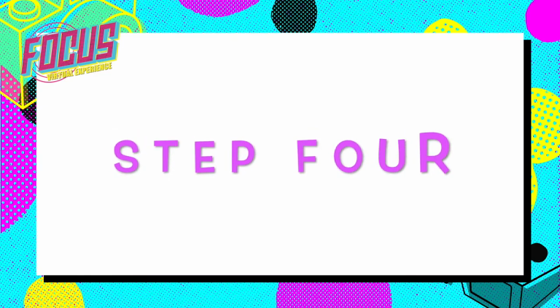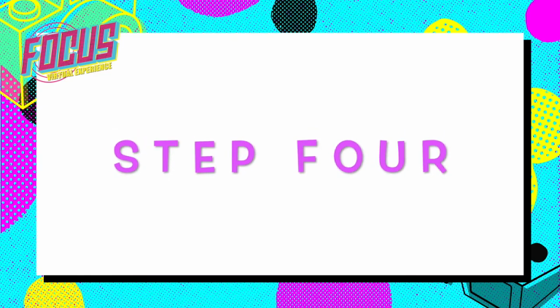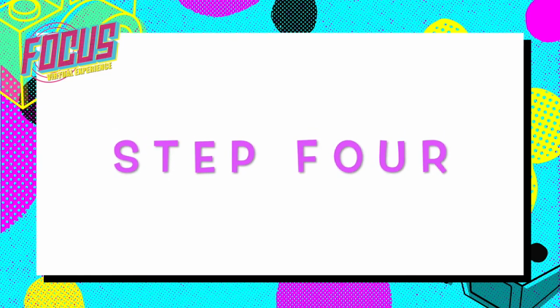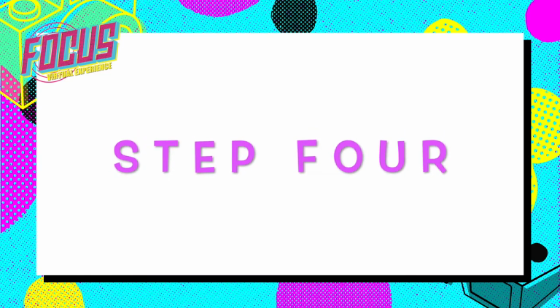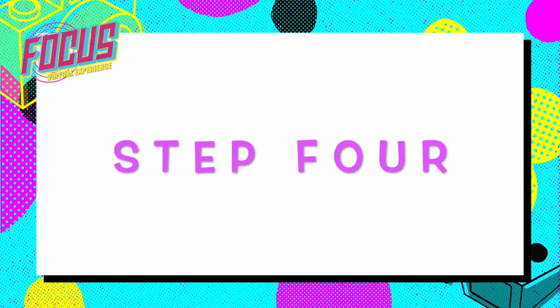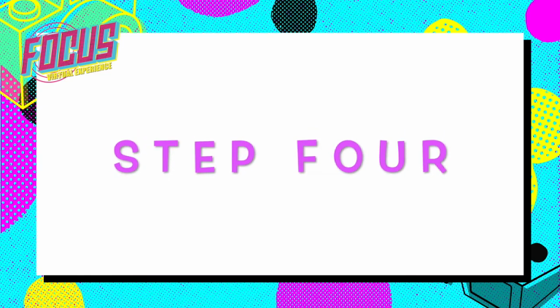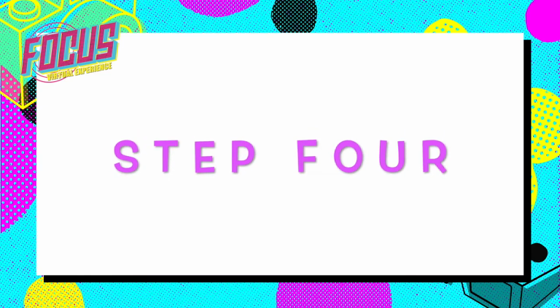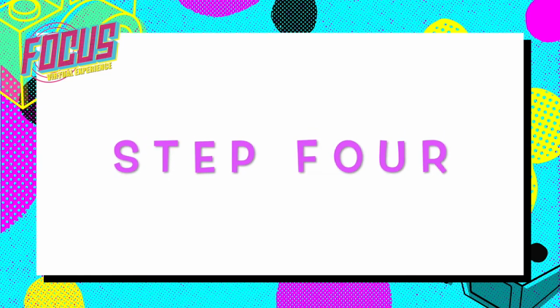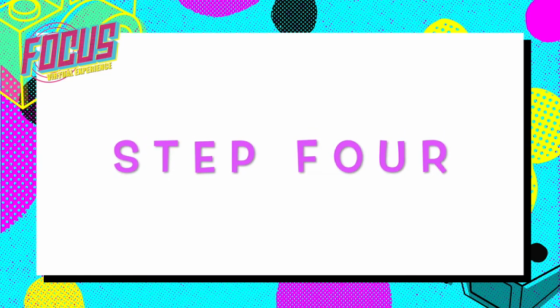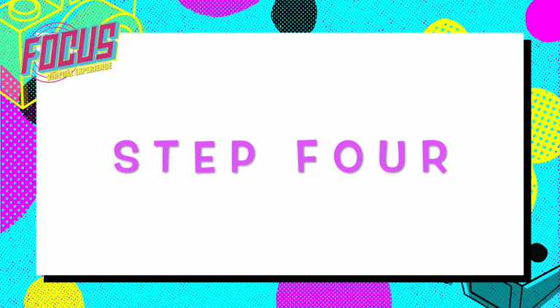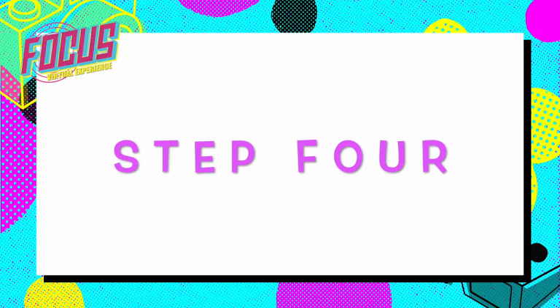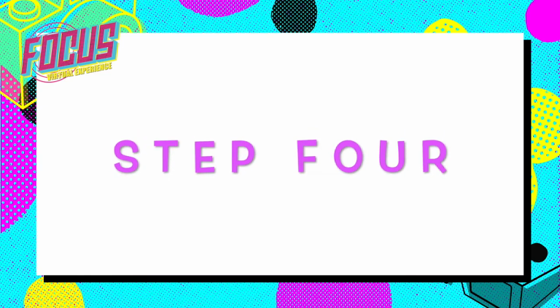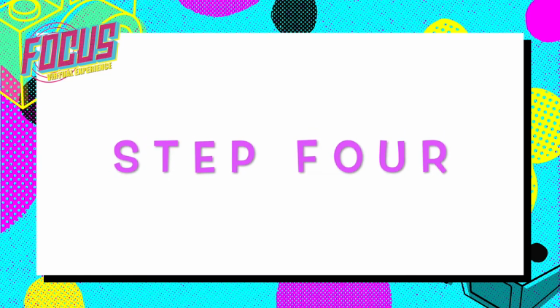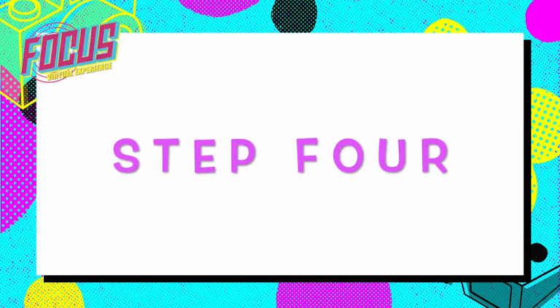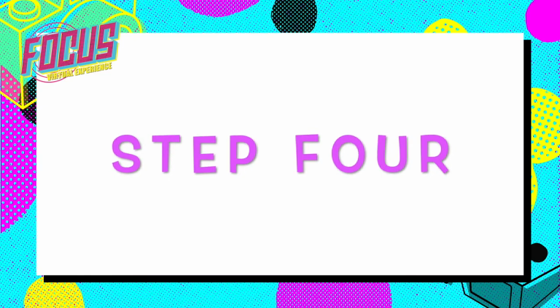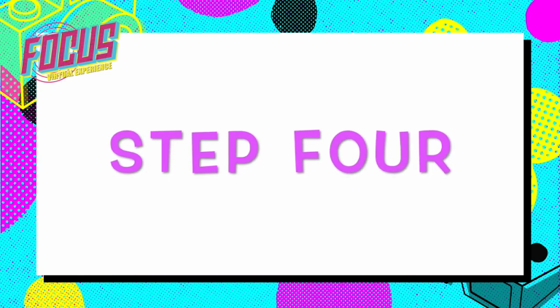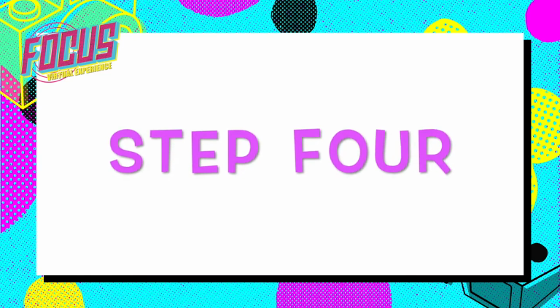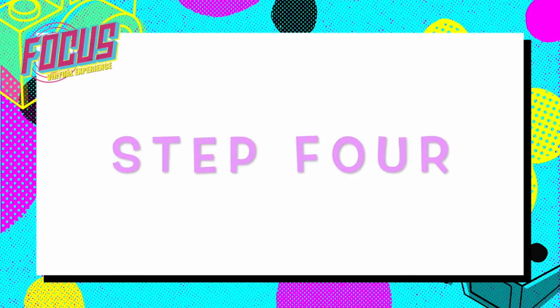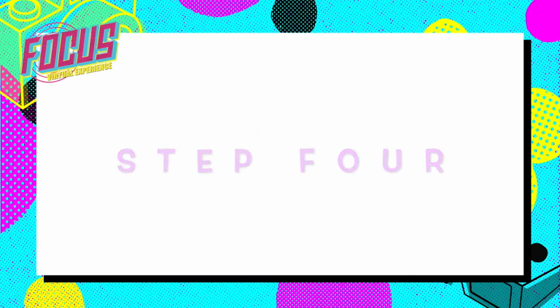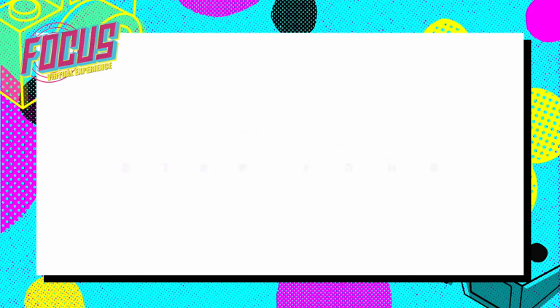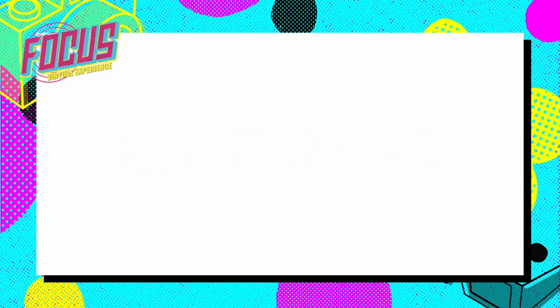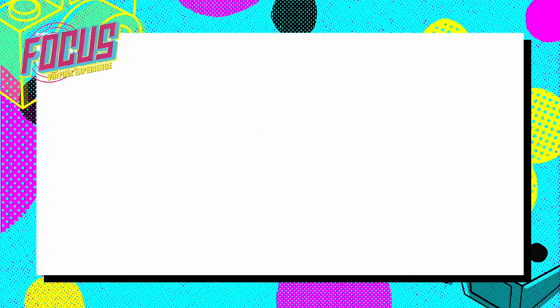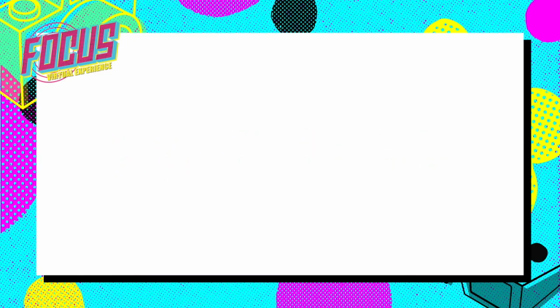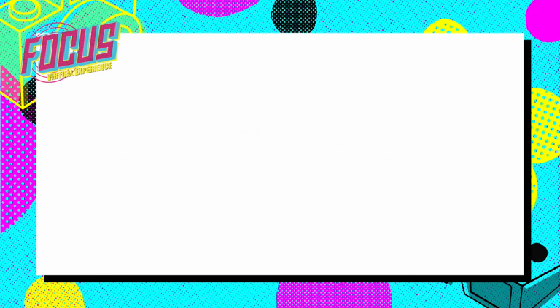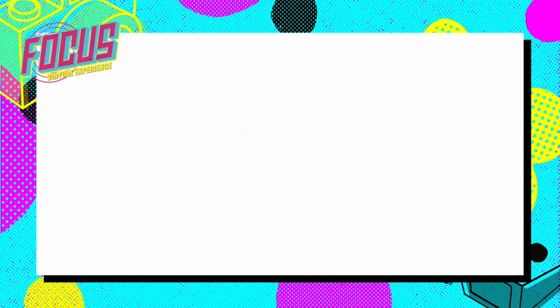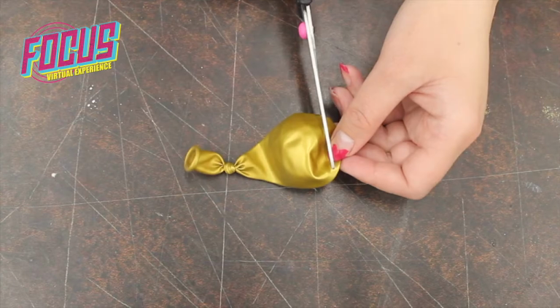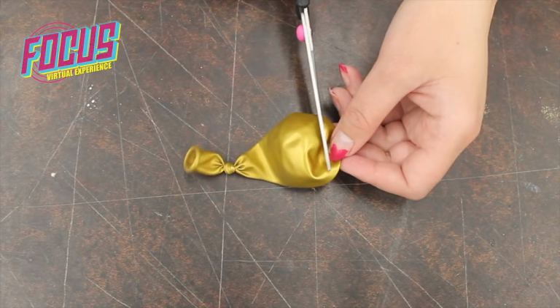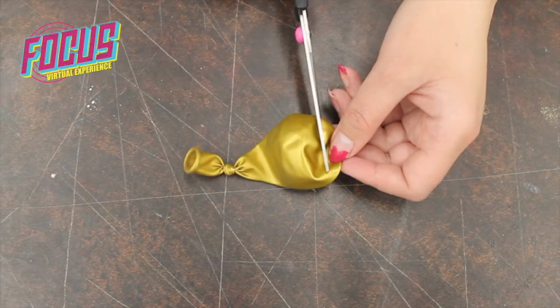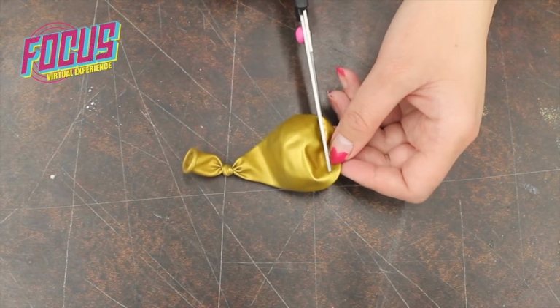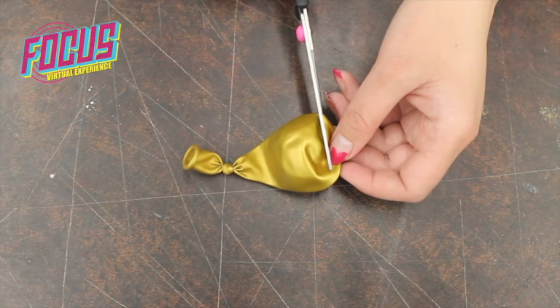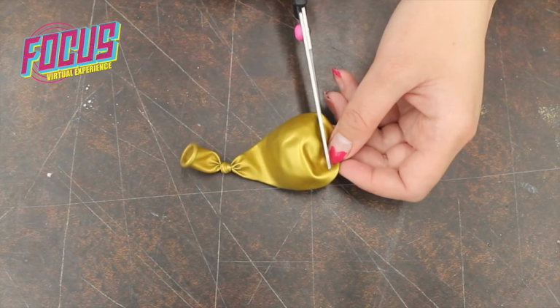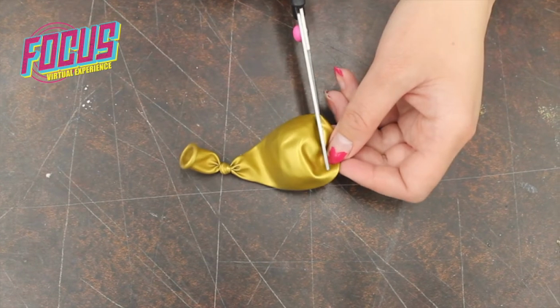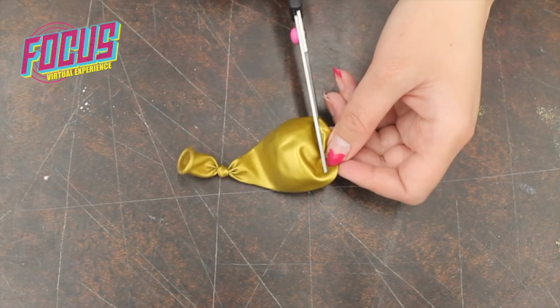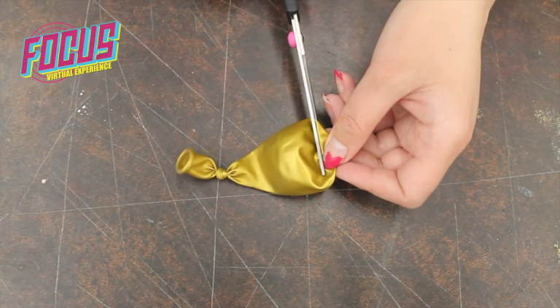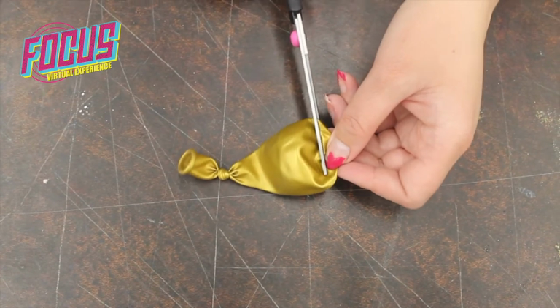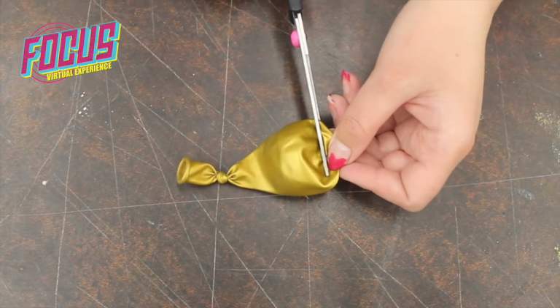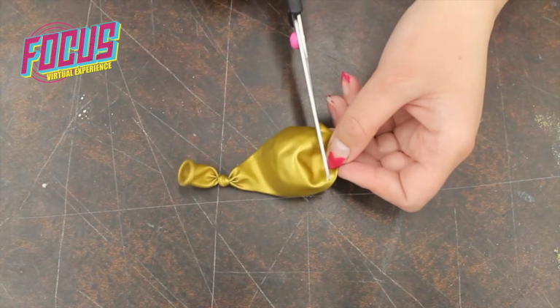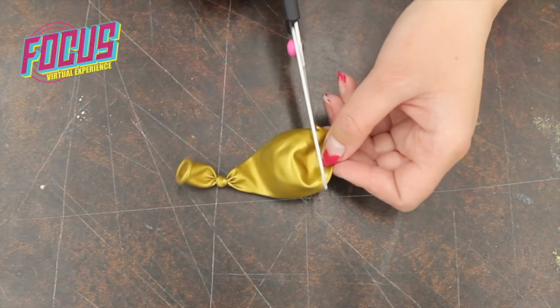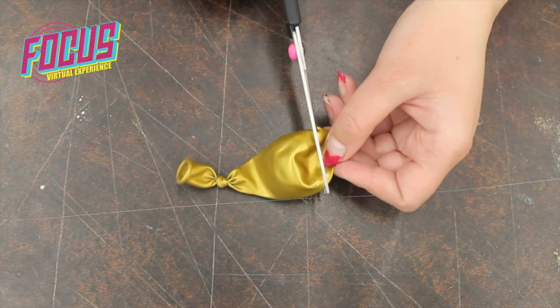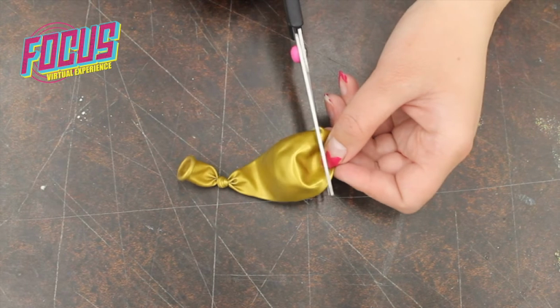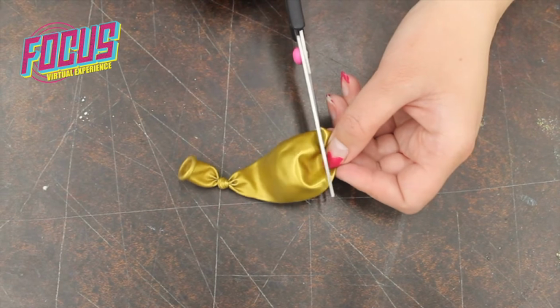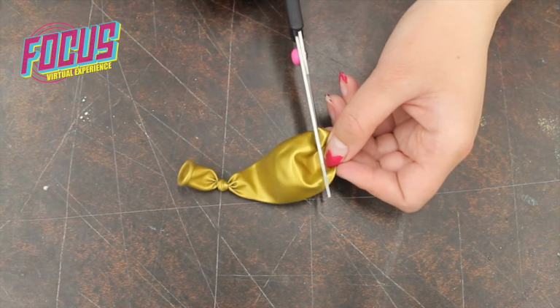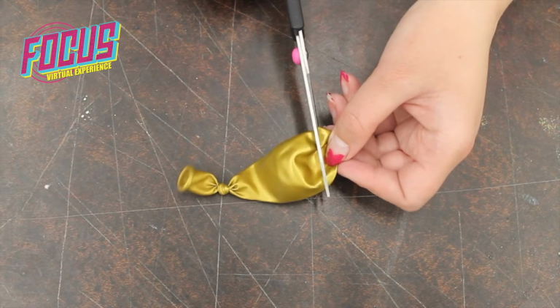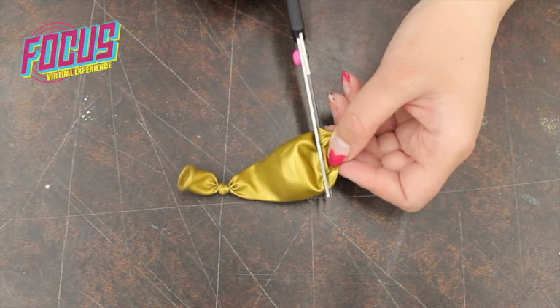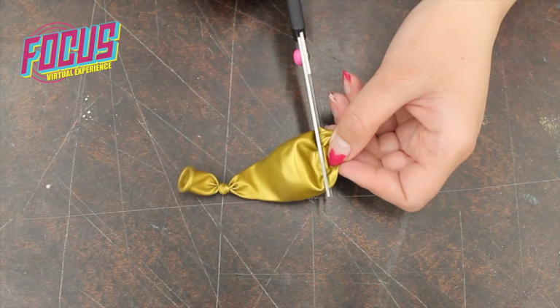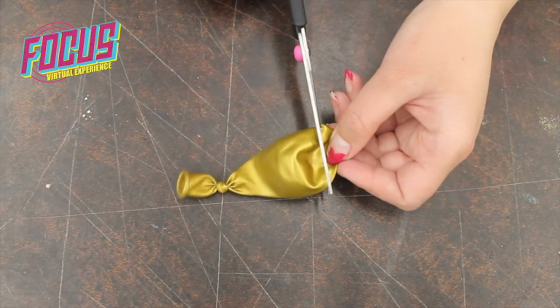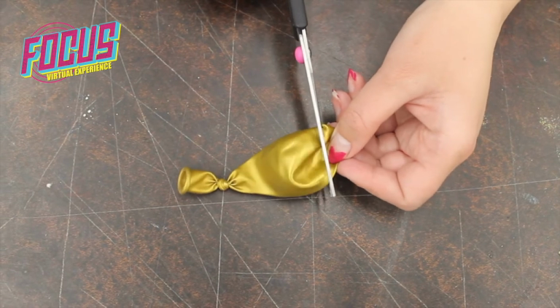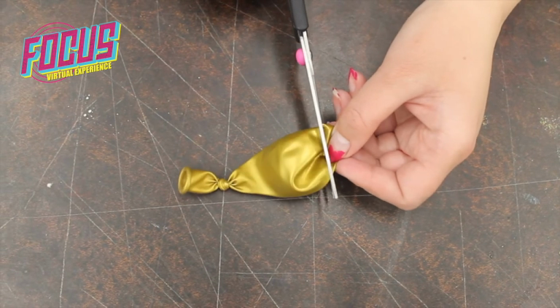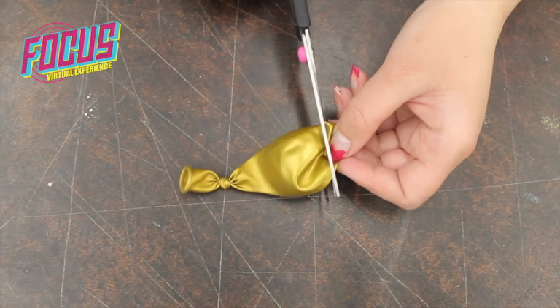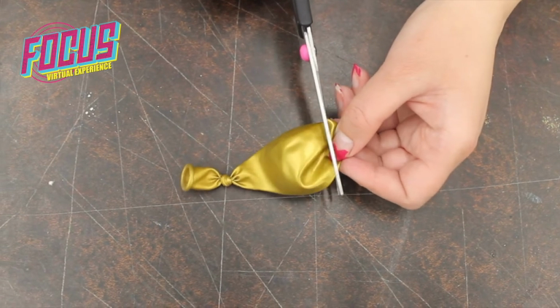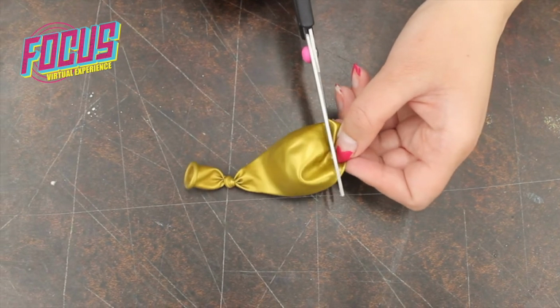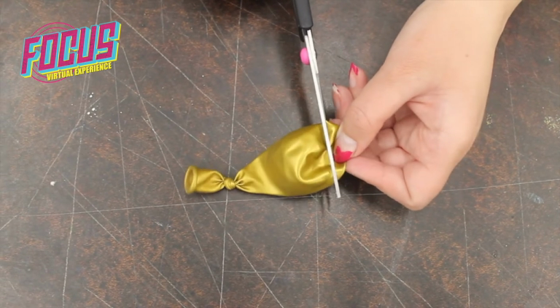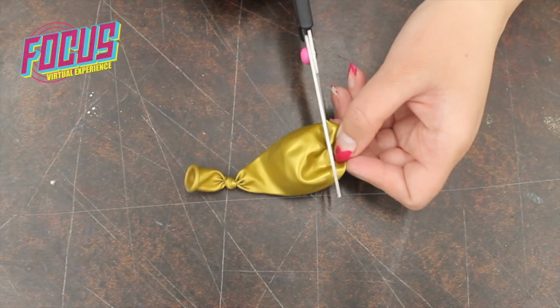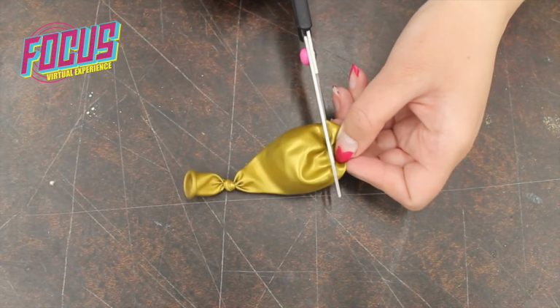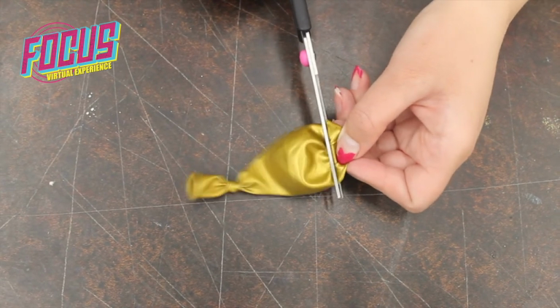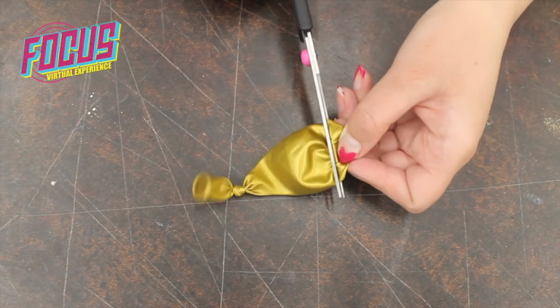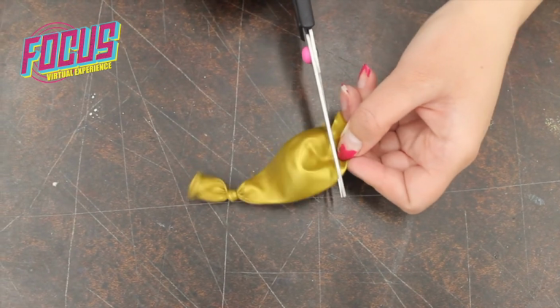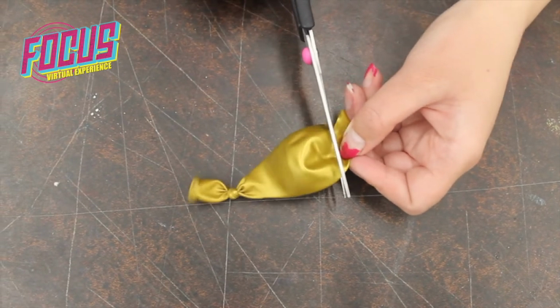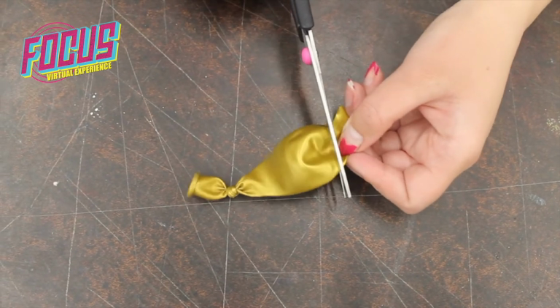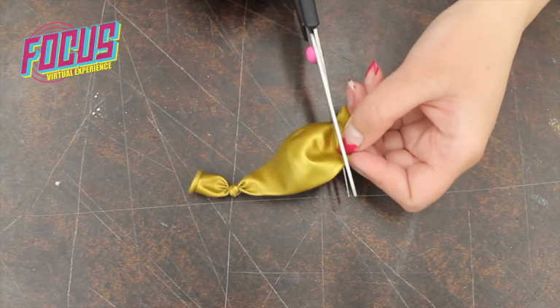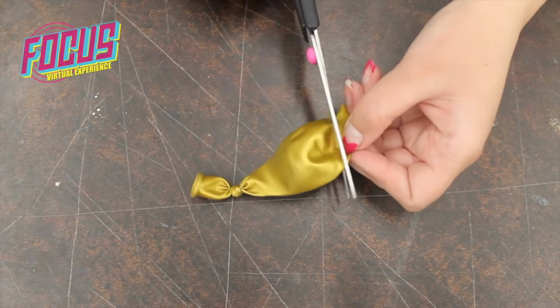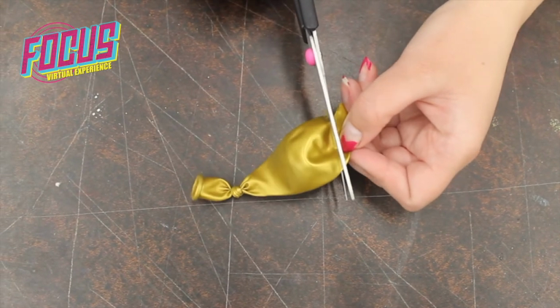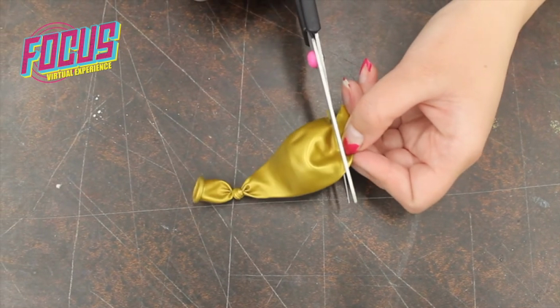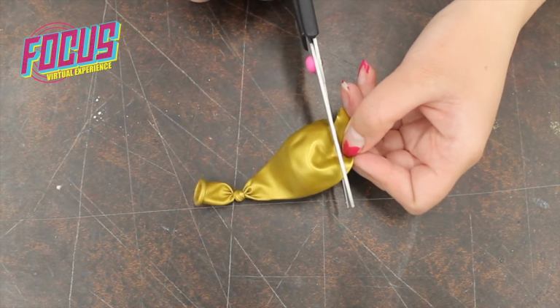Step 4: Cut off the tip of the balloon. Be careful of your fingers.